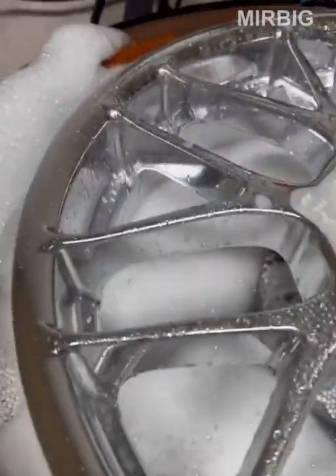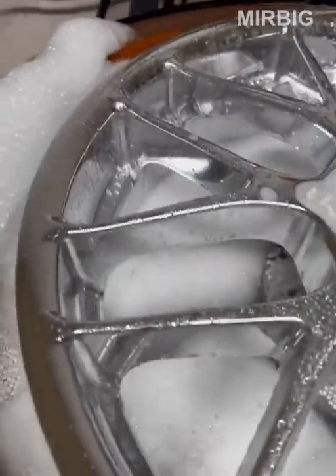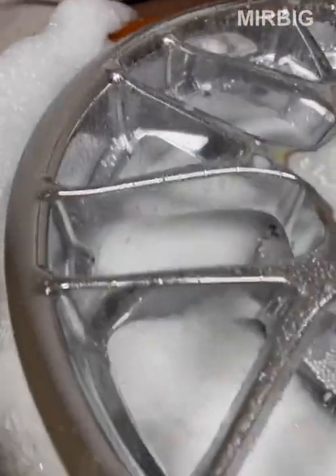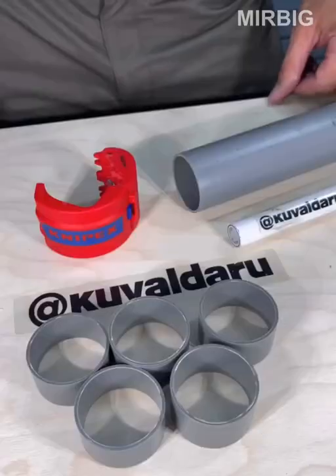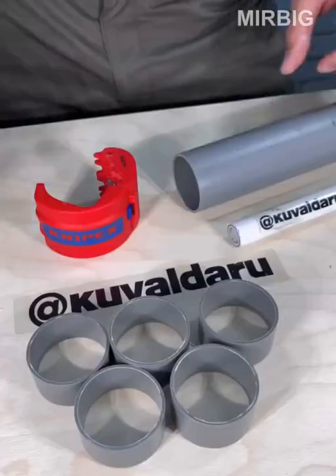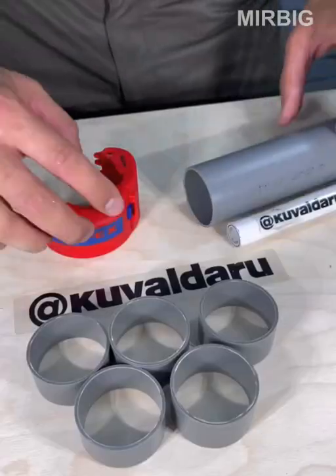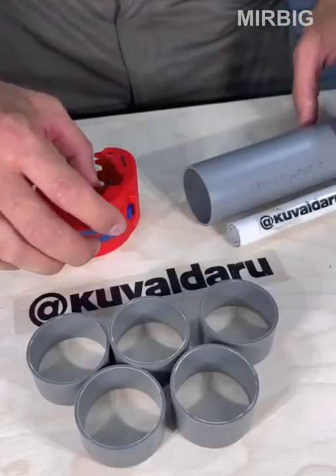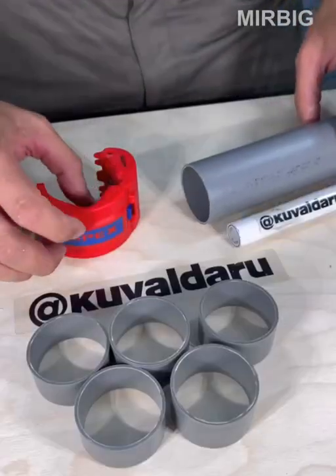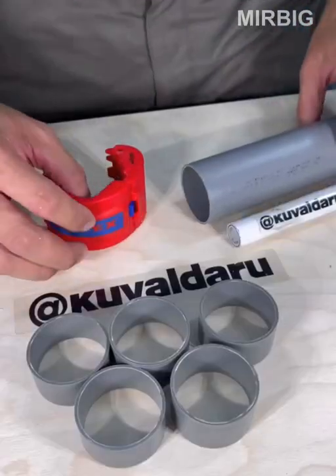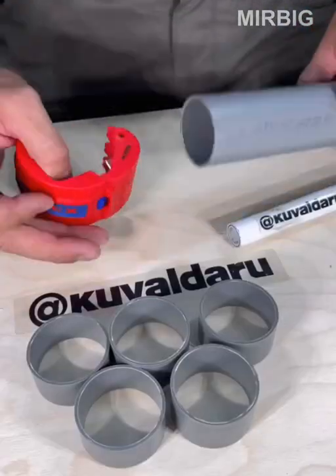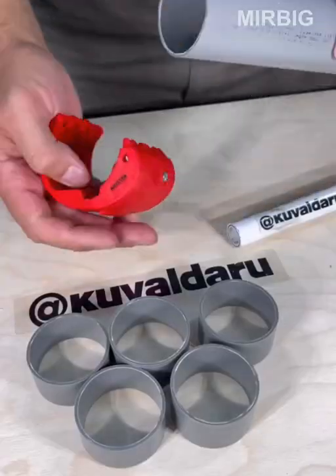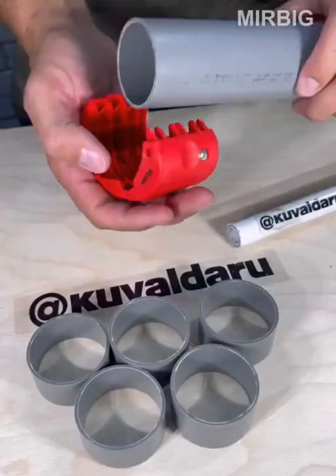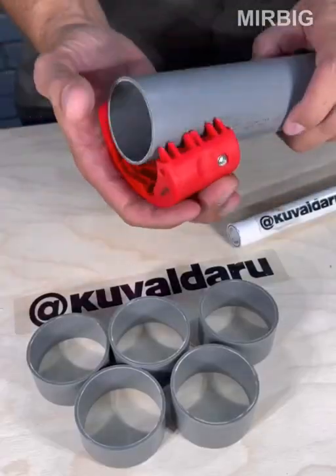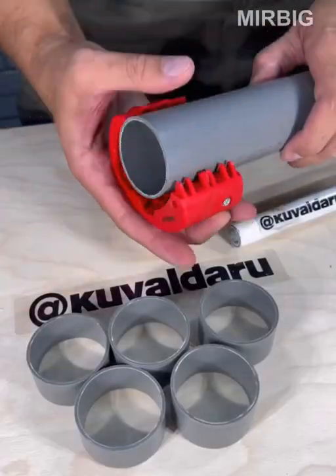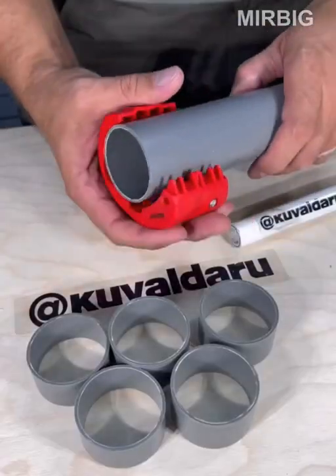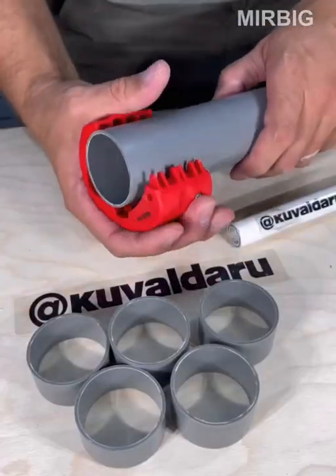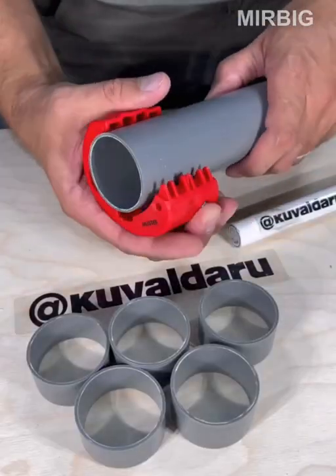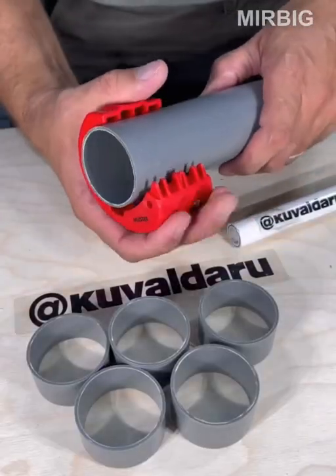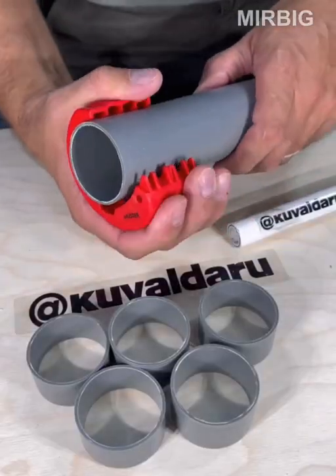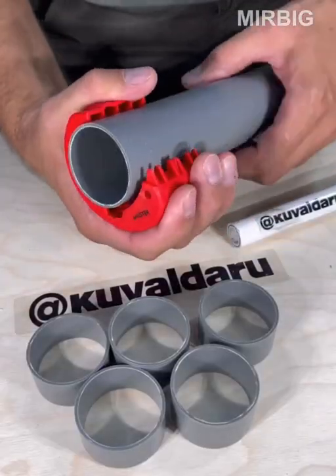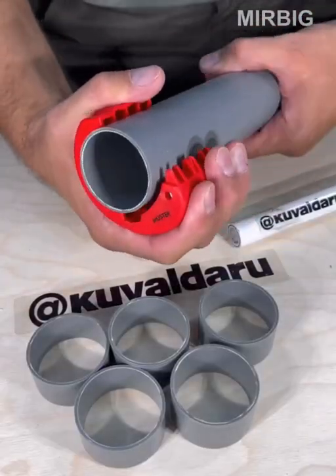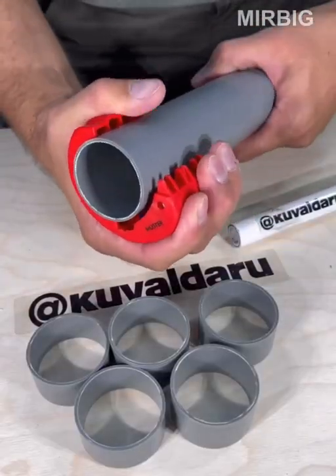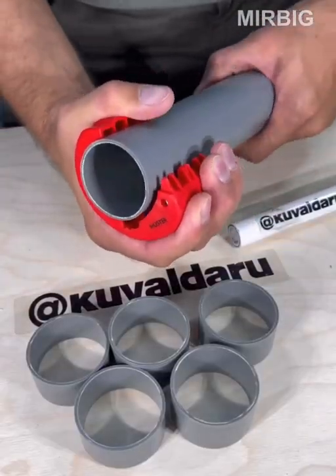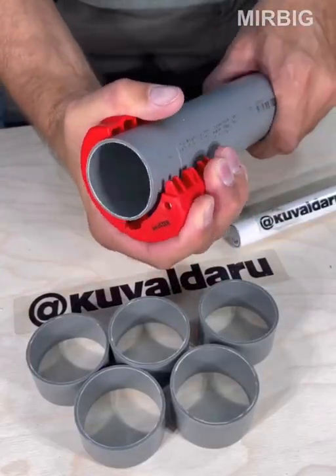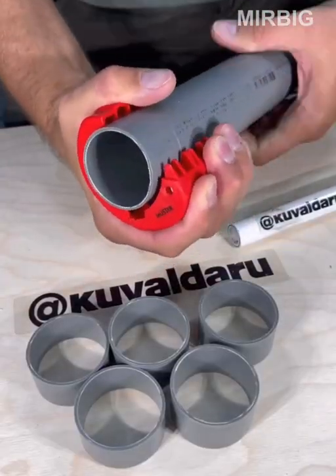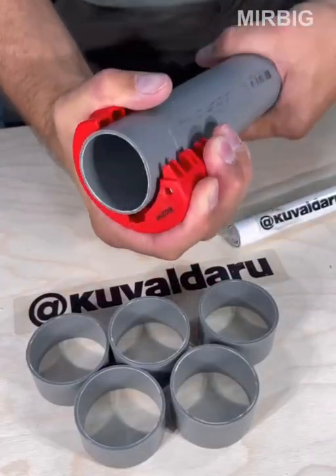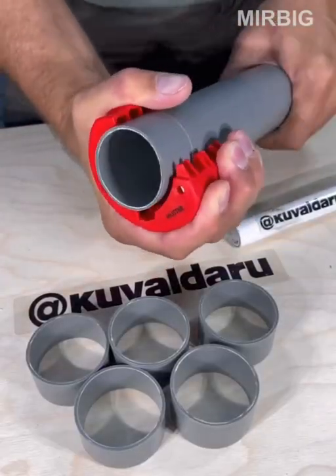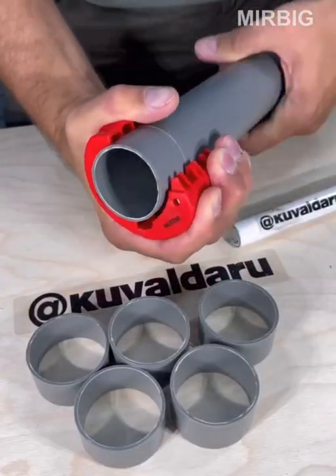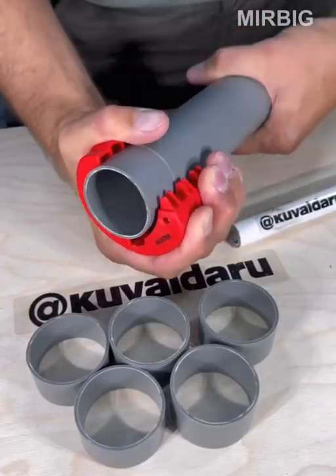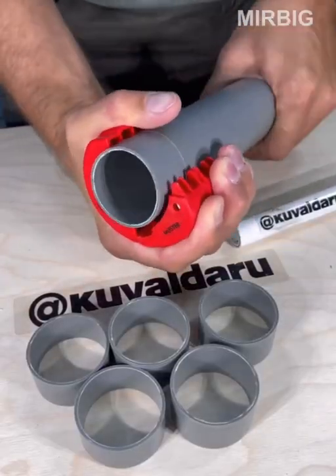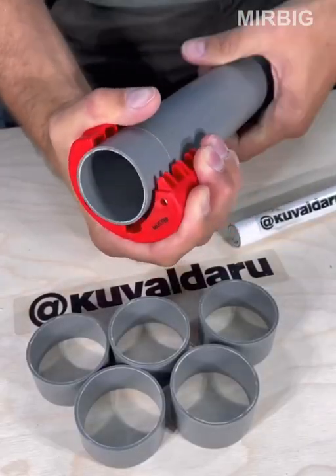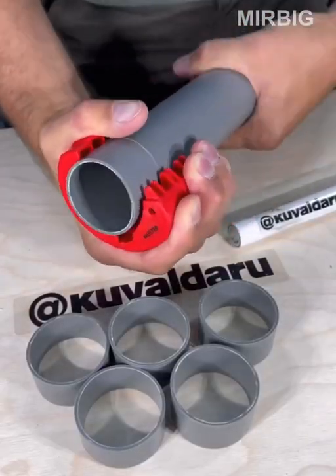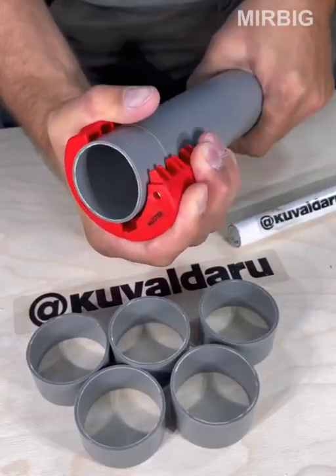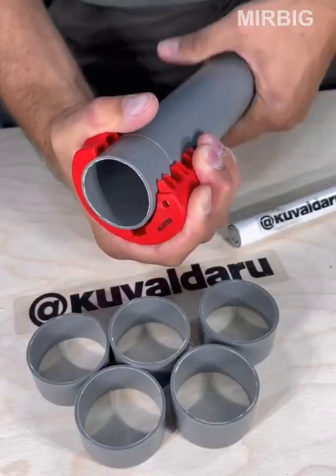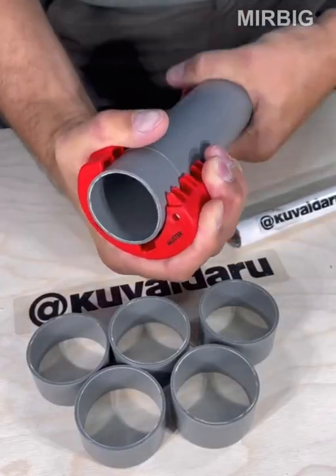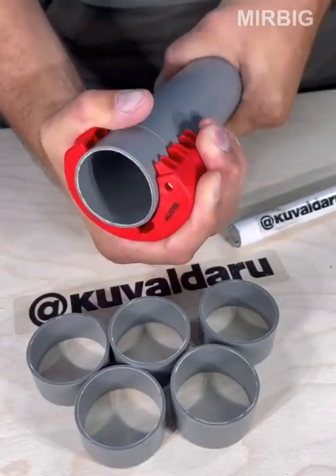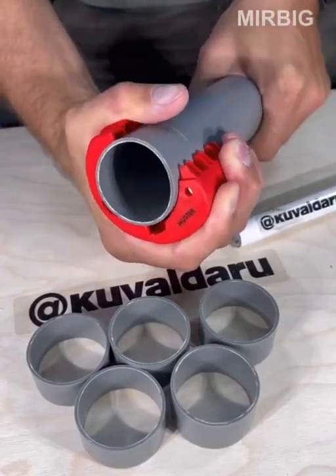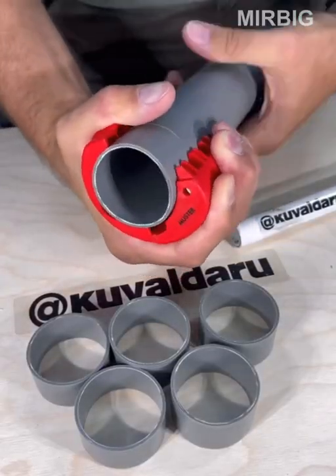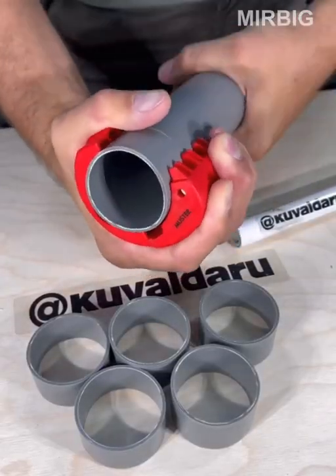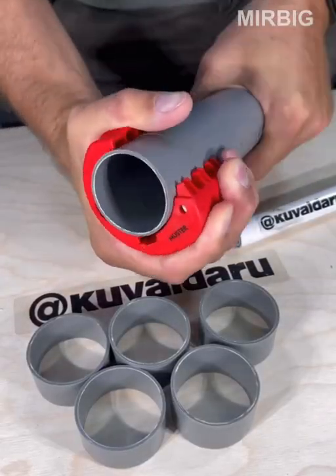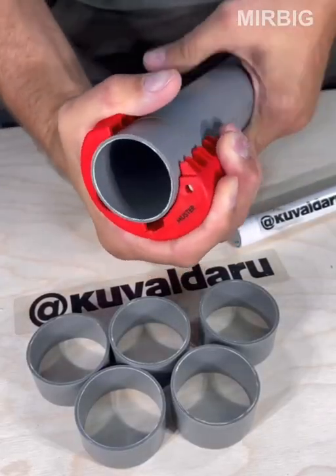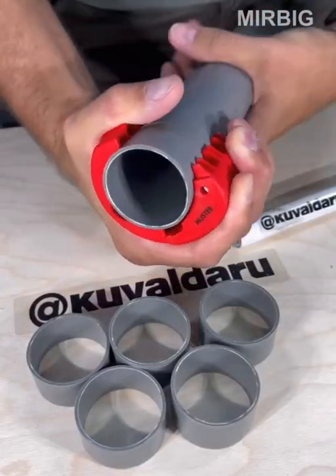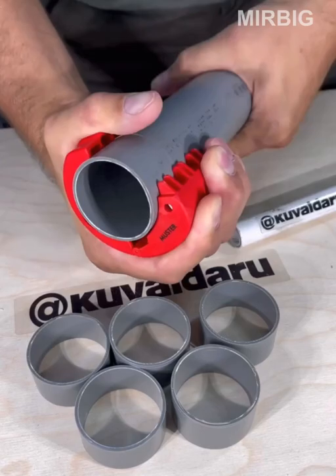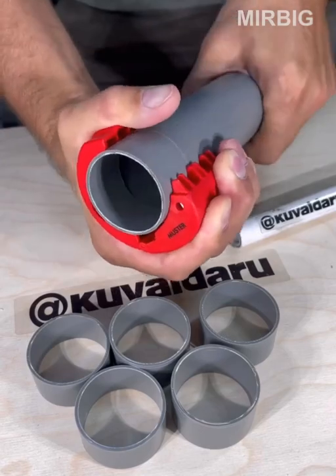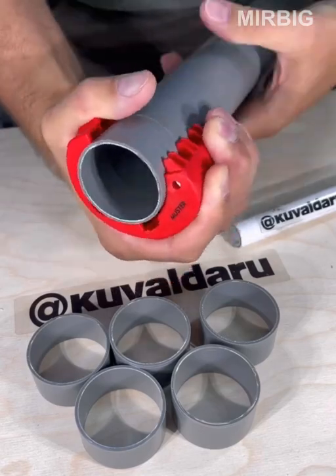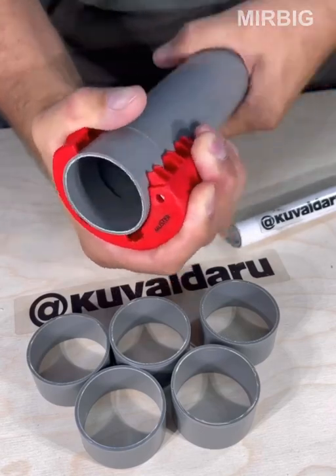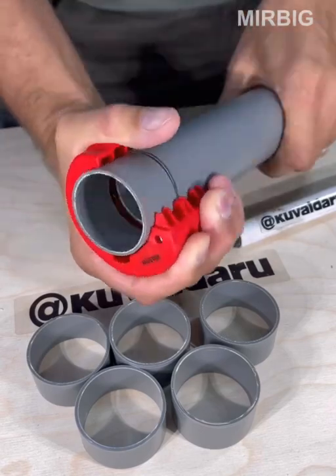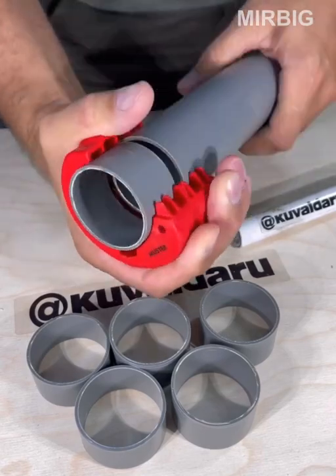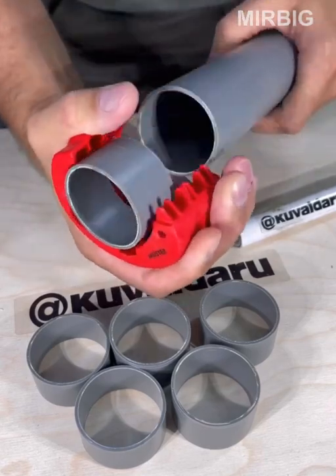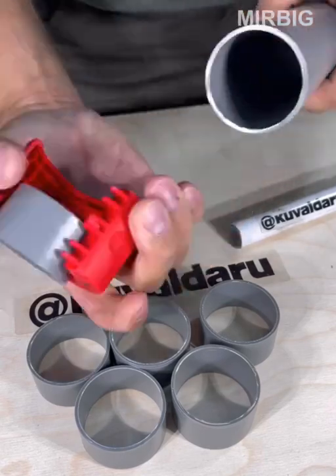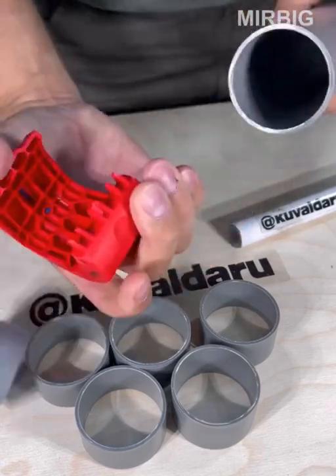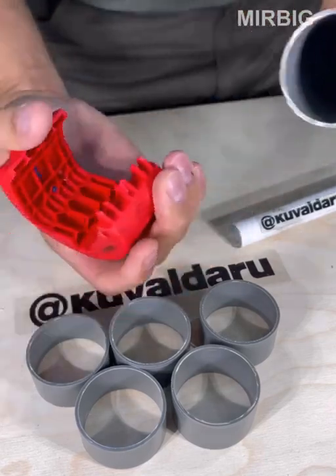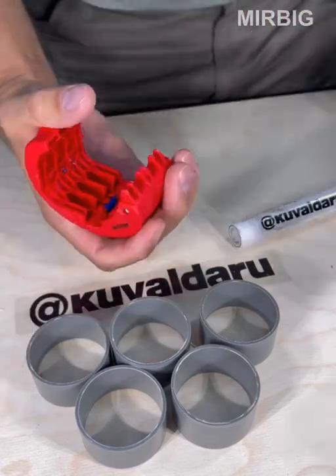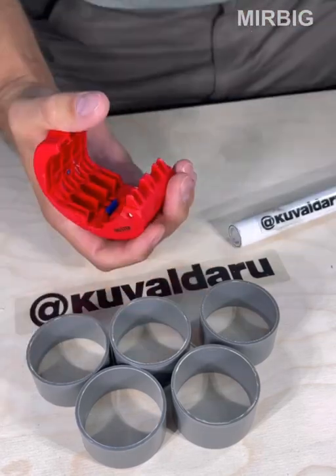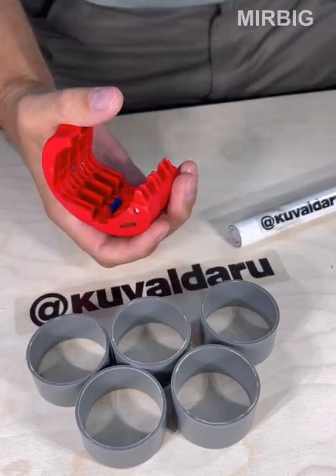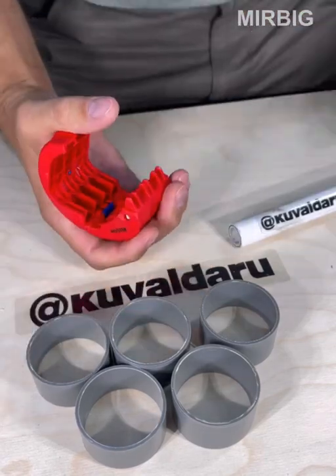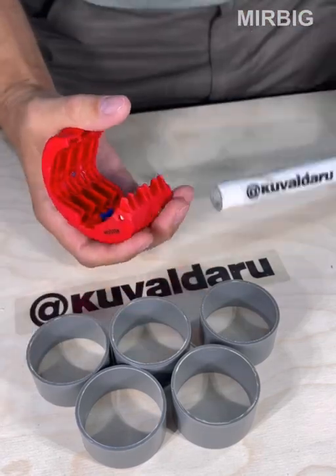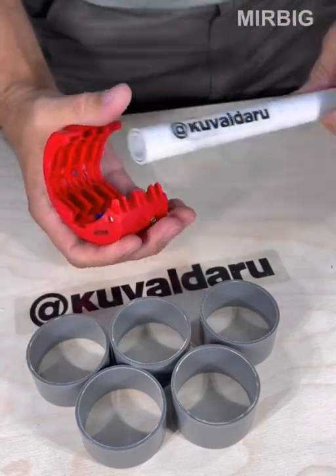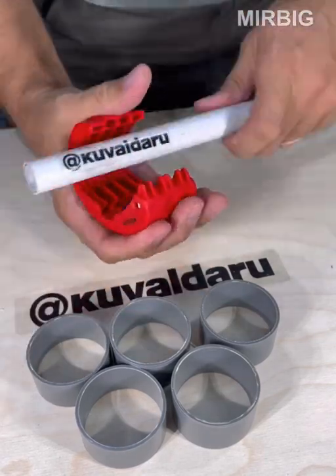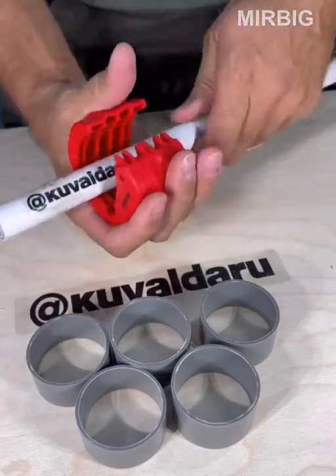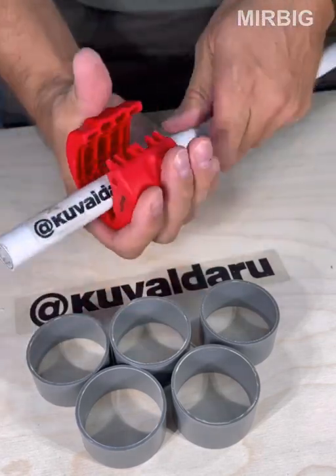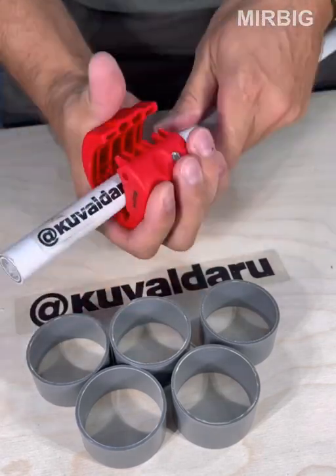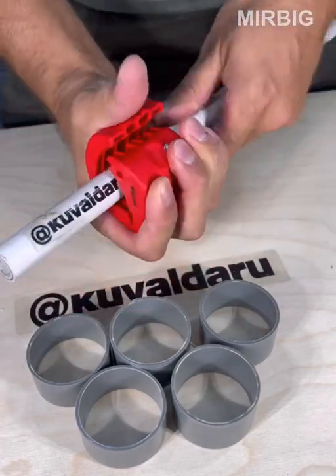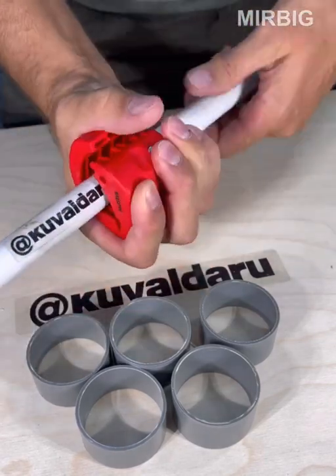Pipe cutter for plastic pipes — it cuts pipes without facings and fits comfortably in your hand.